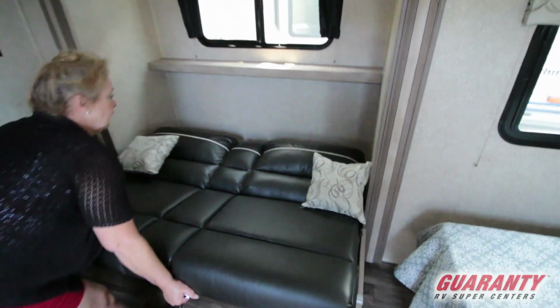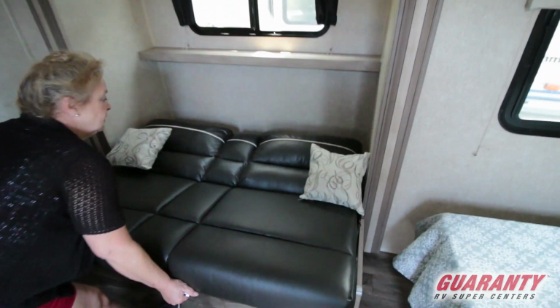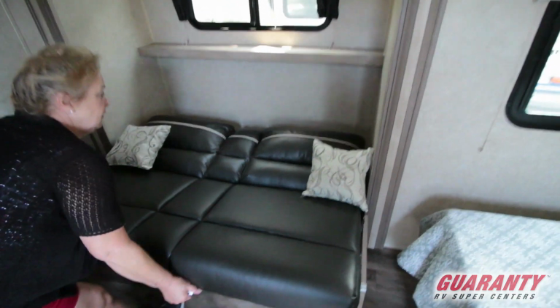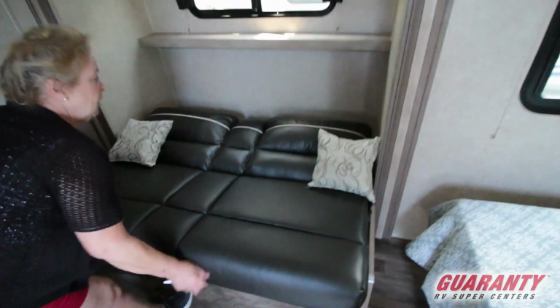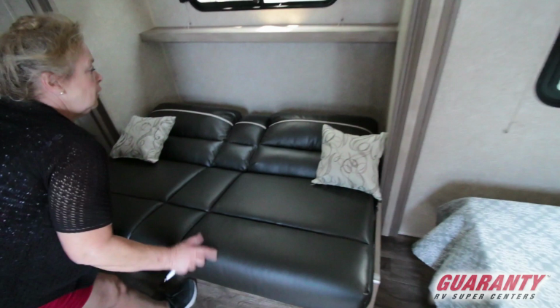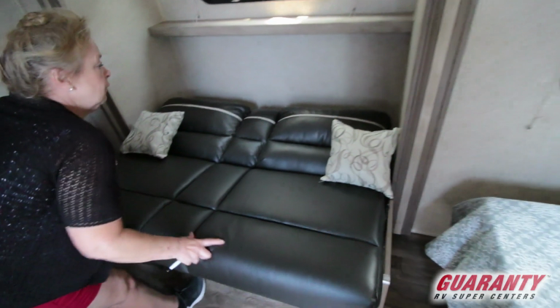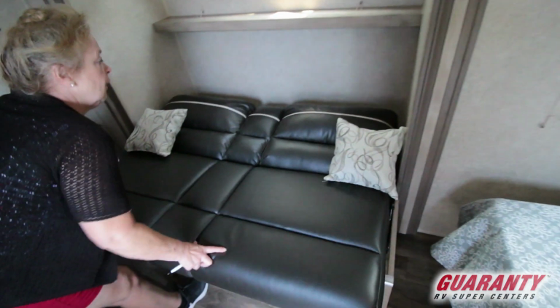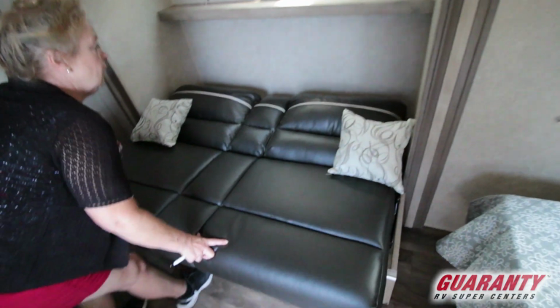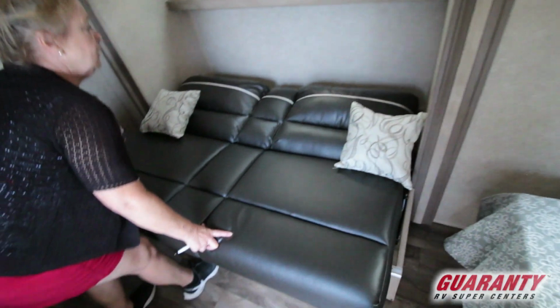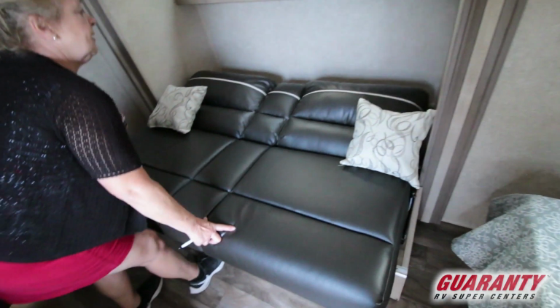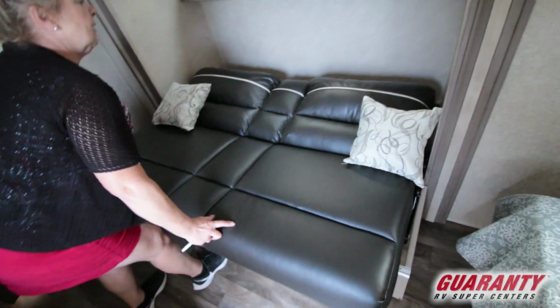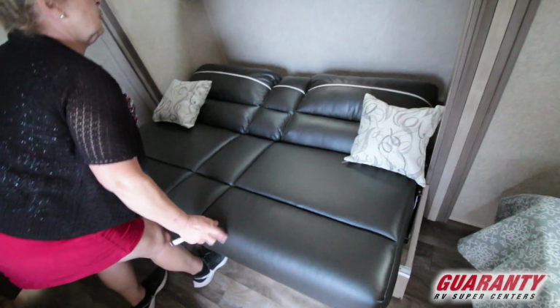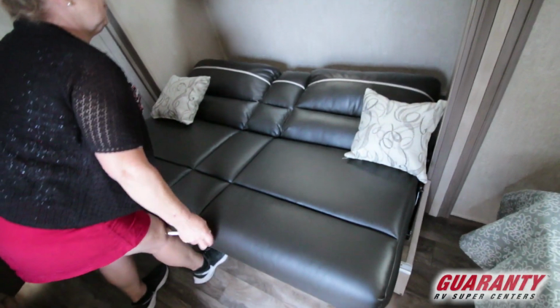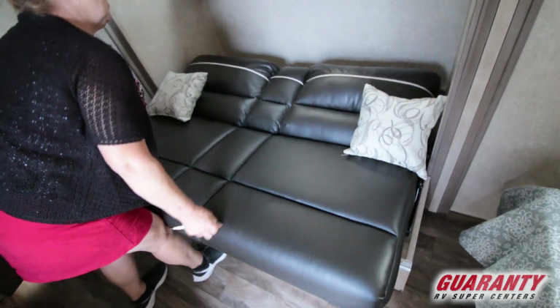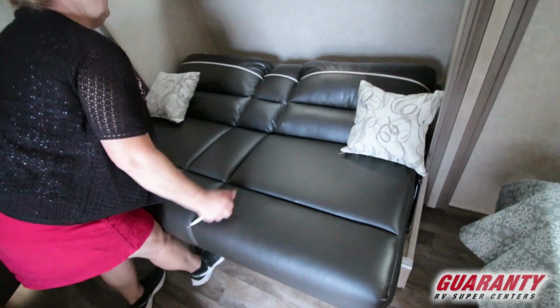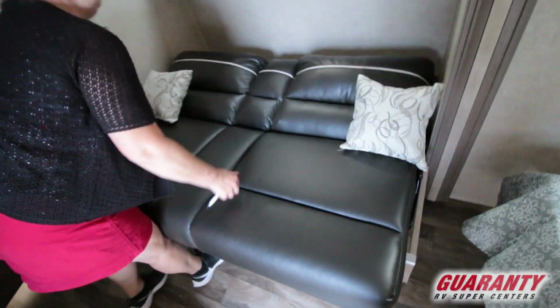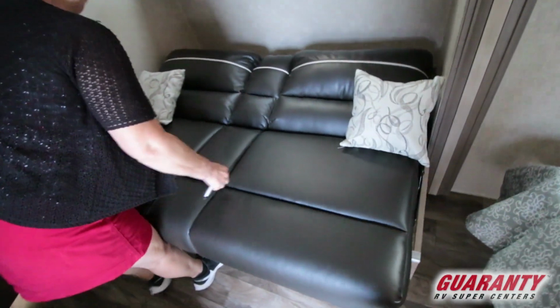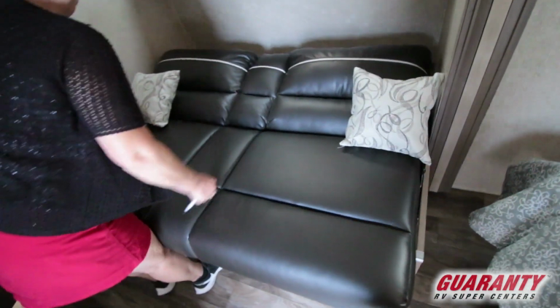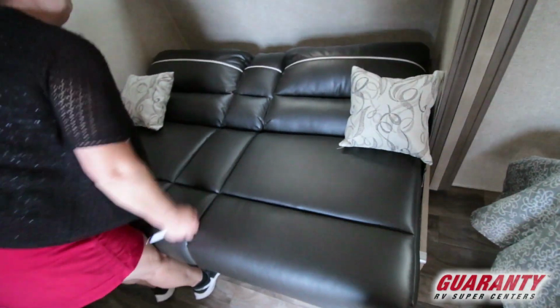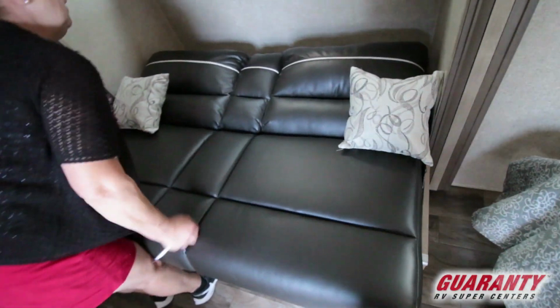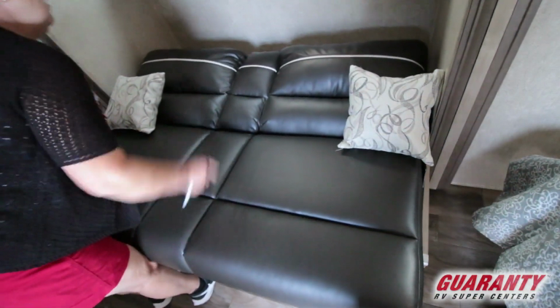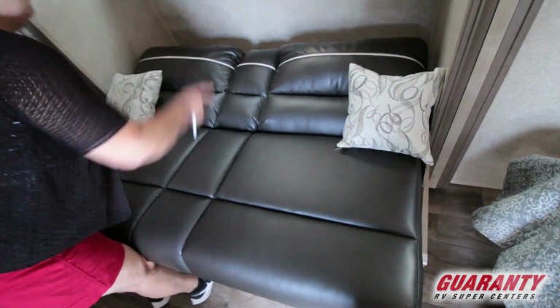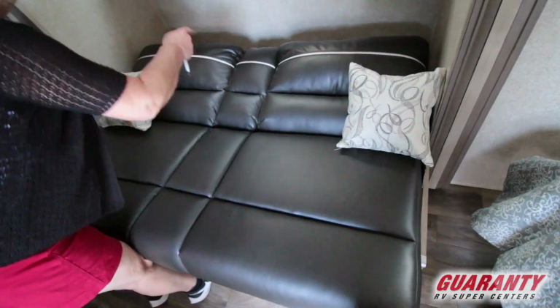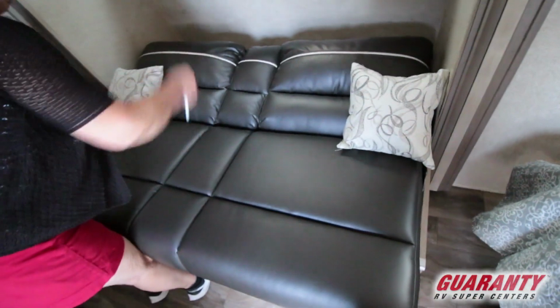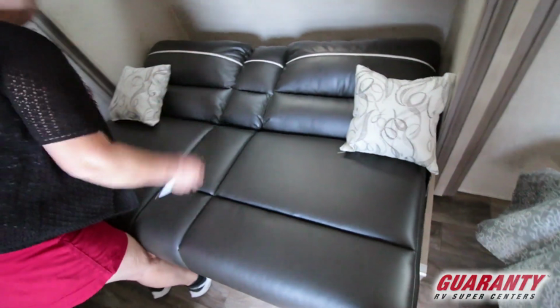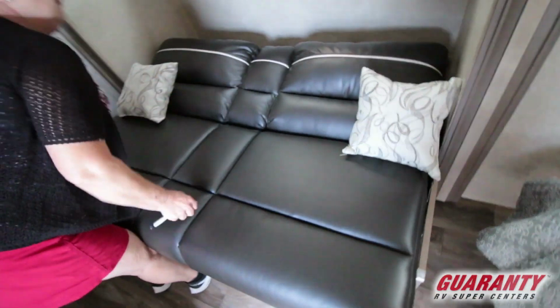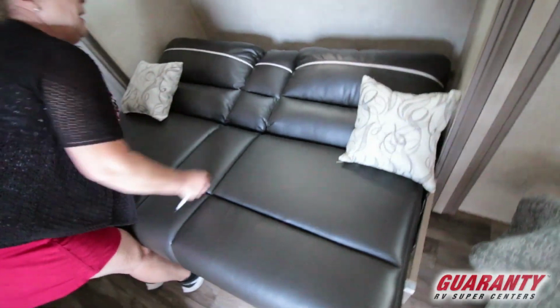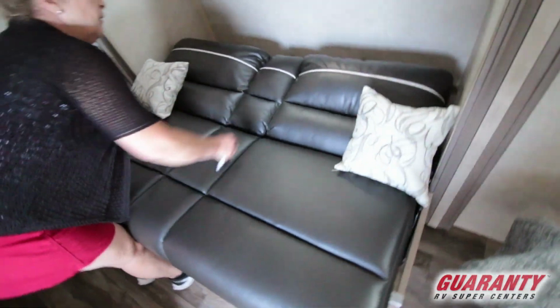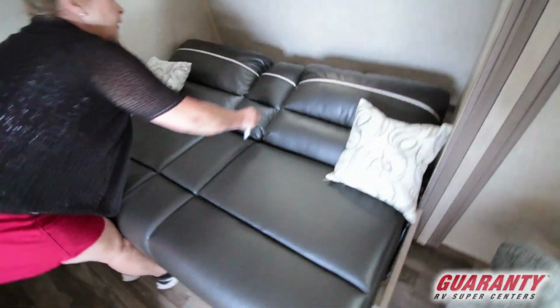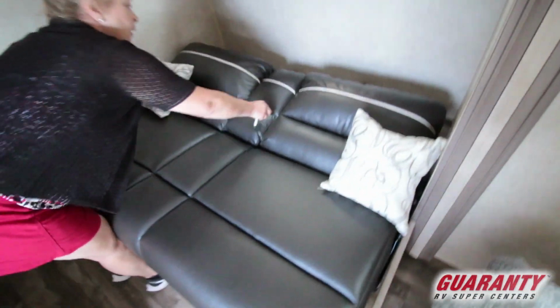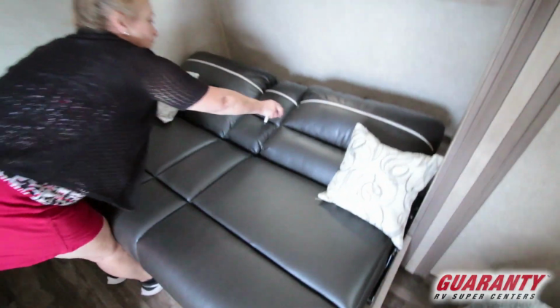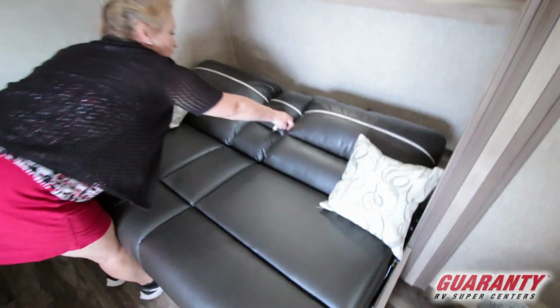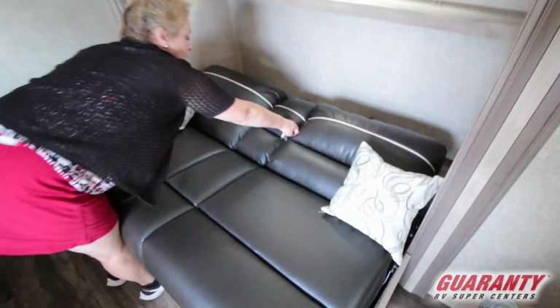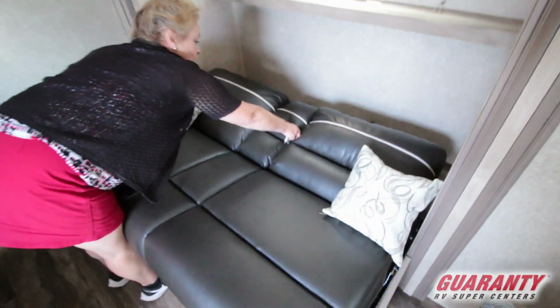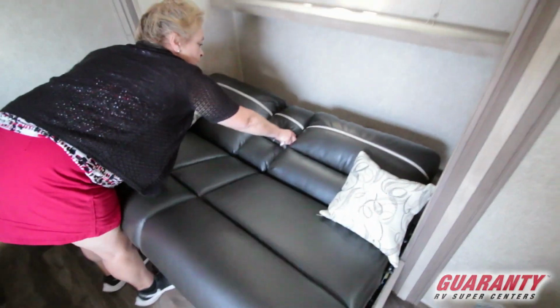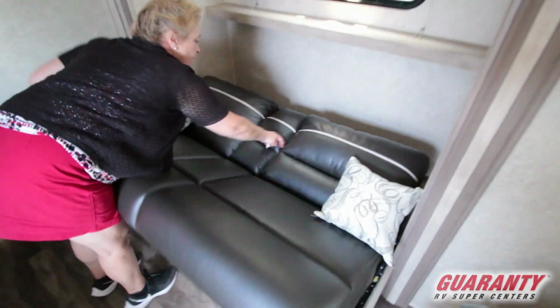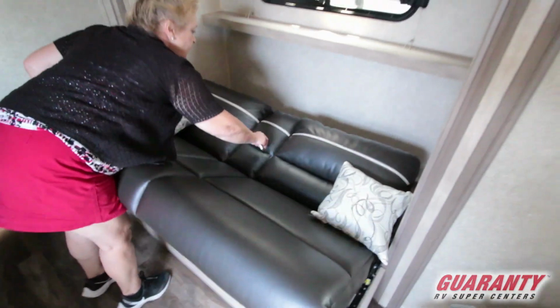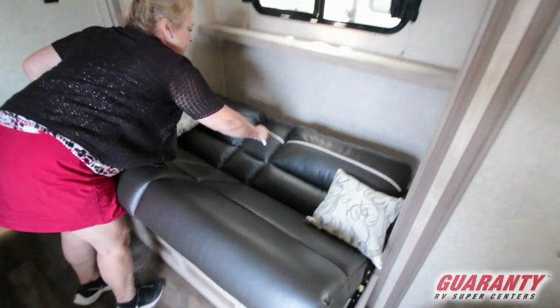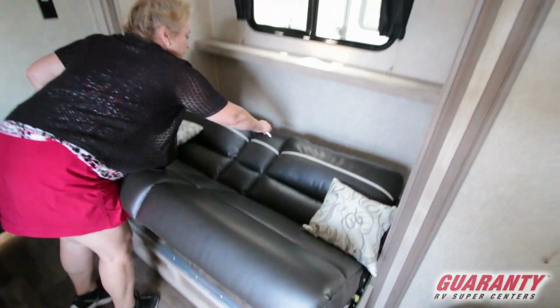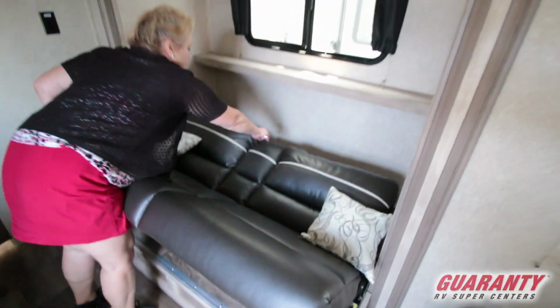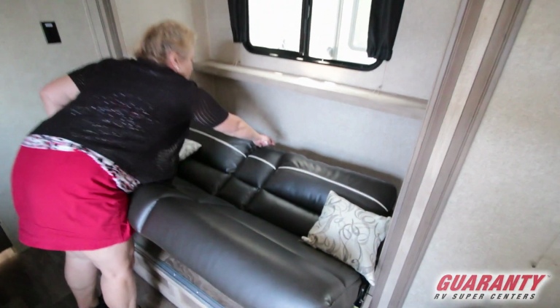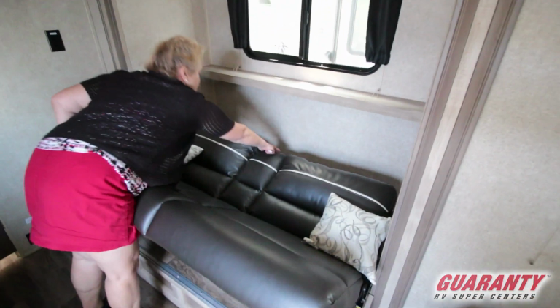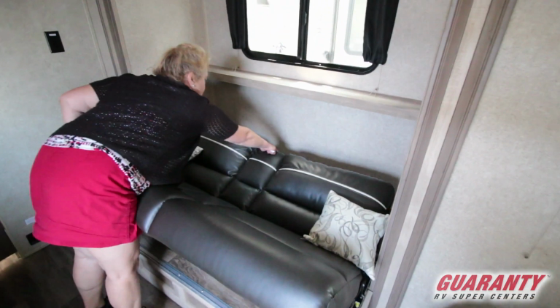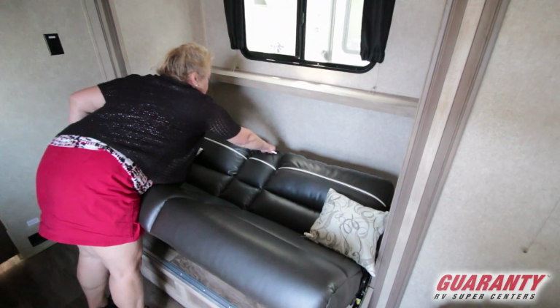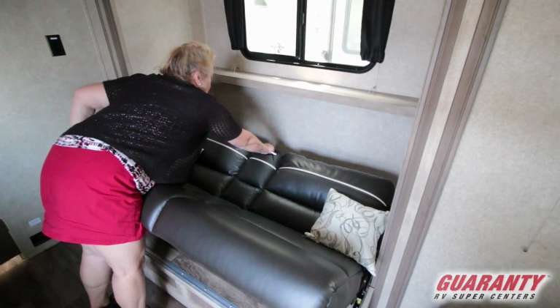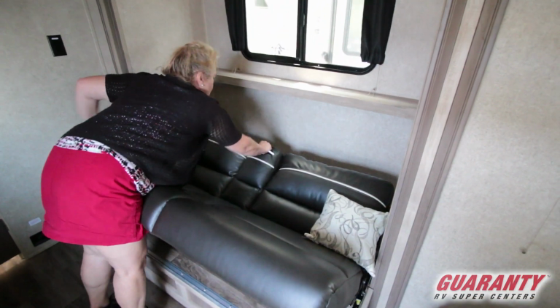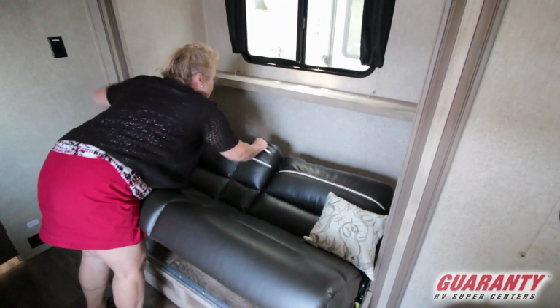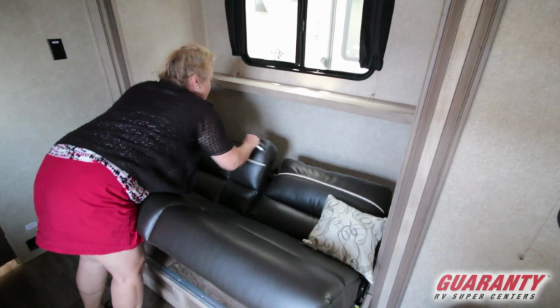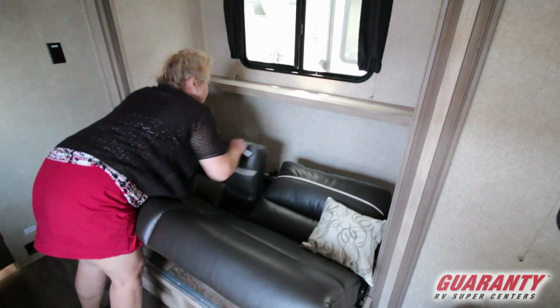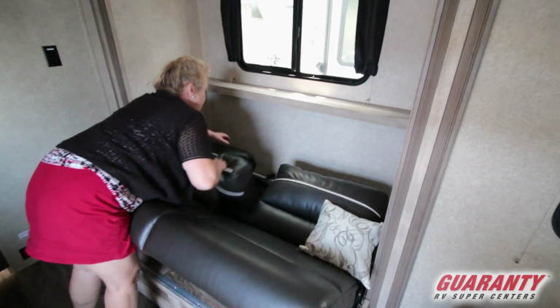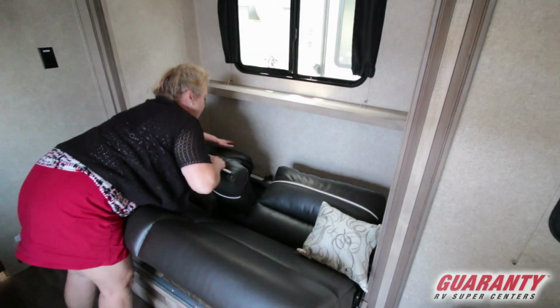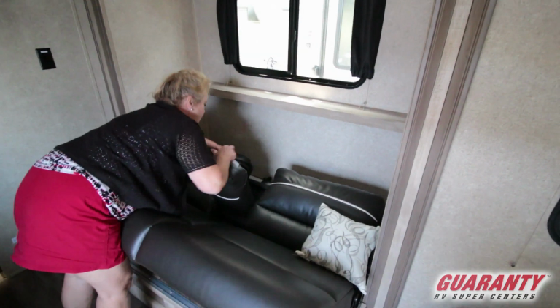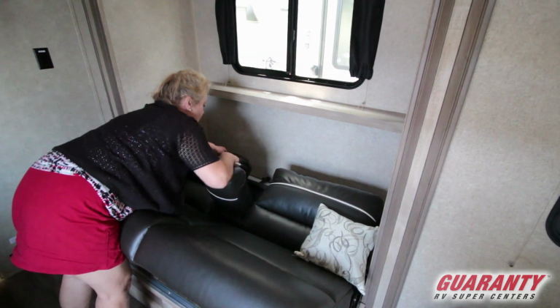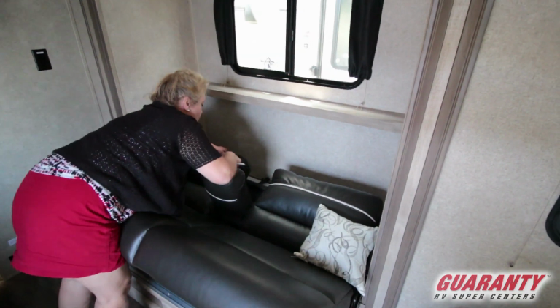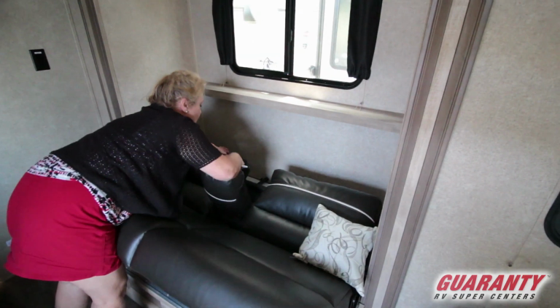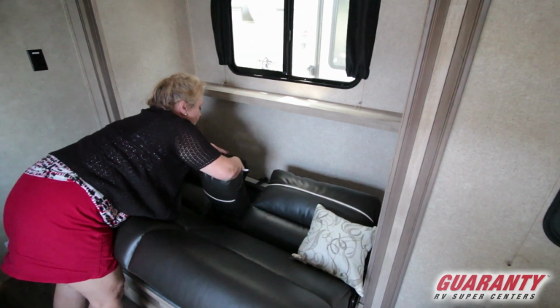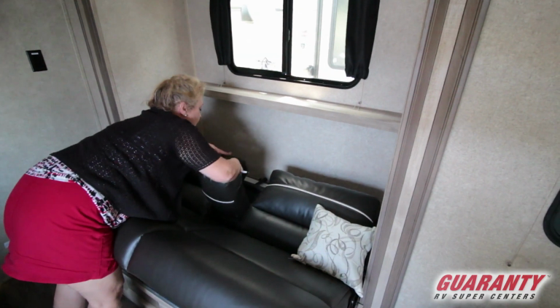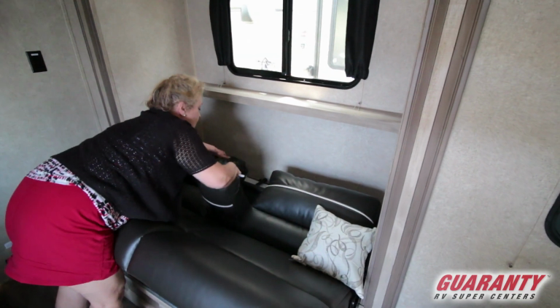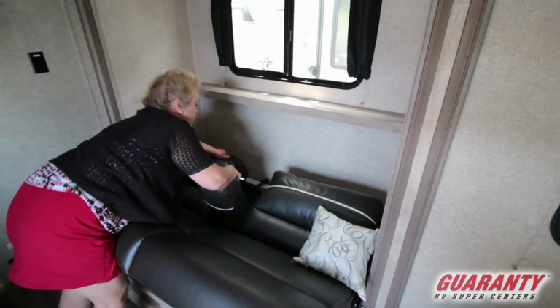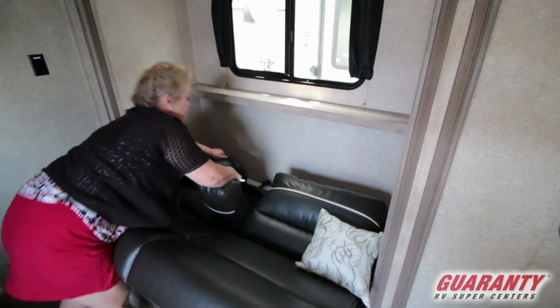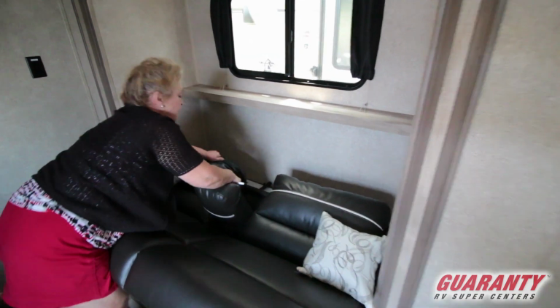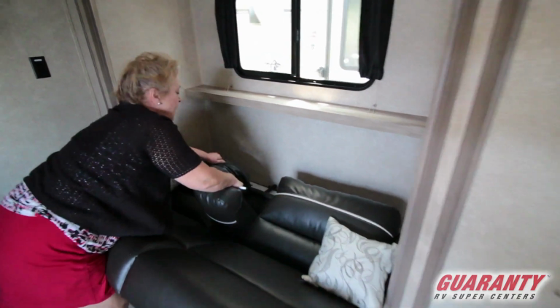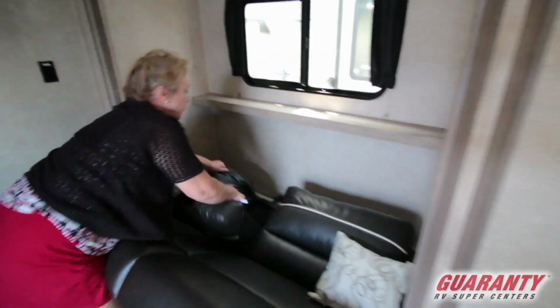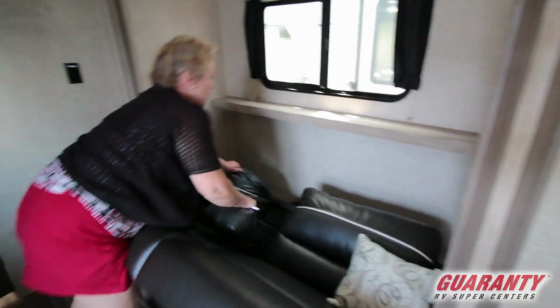You've got this extra bed and a table back there. The idea here is that you don't have a dinette — you have a table.